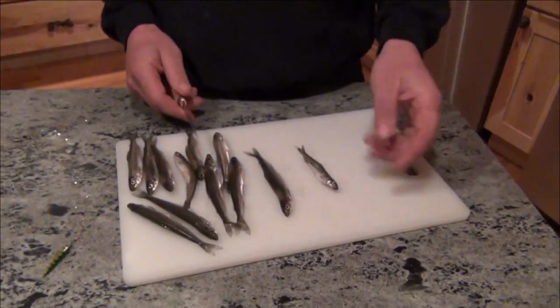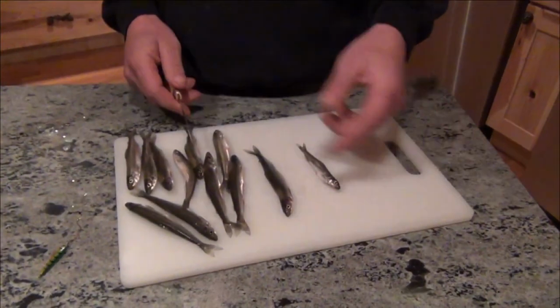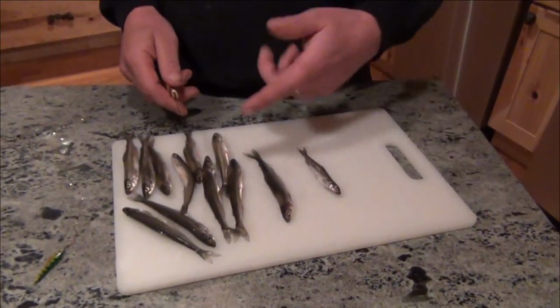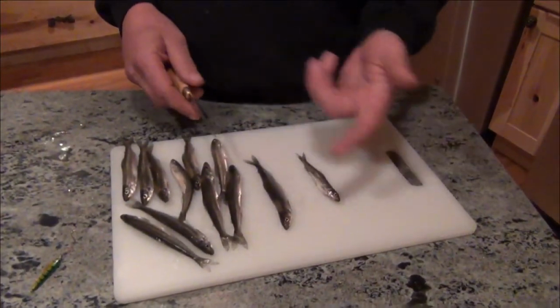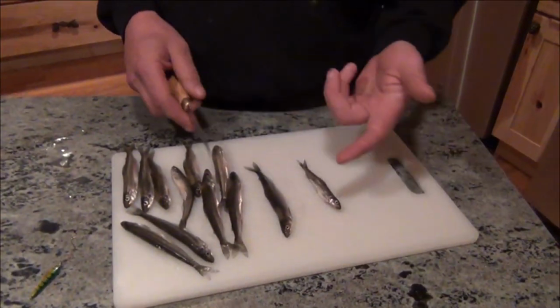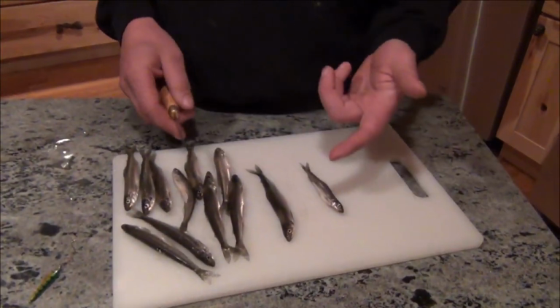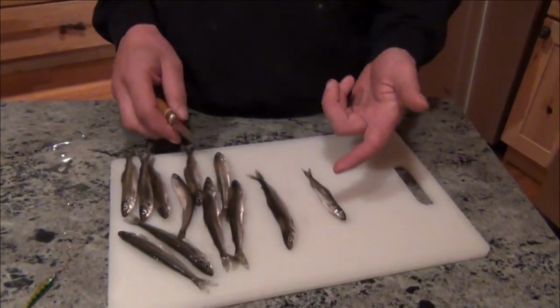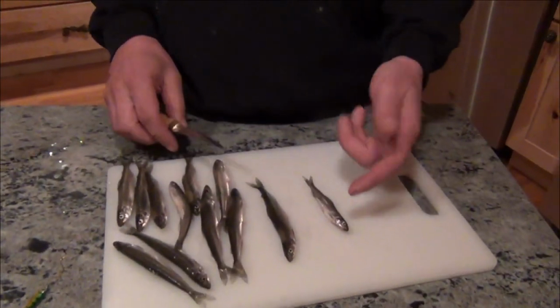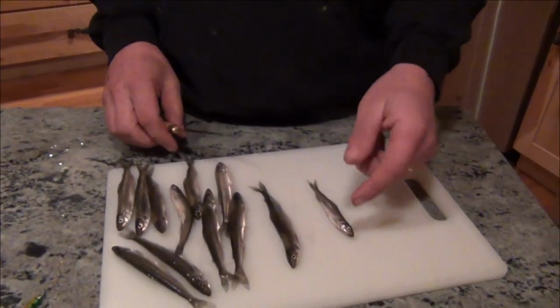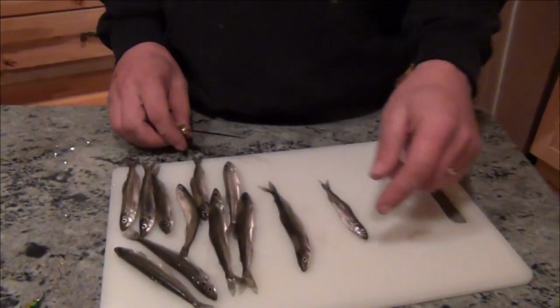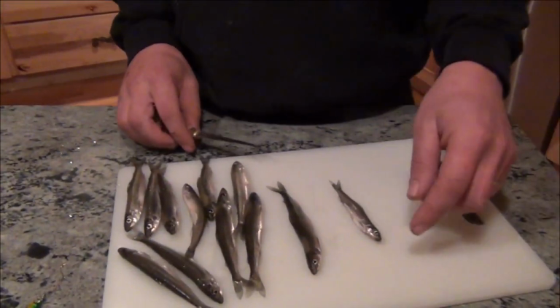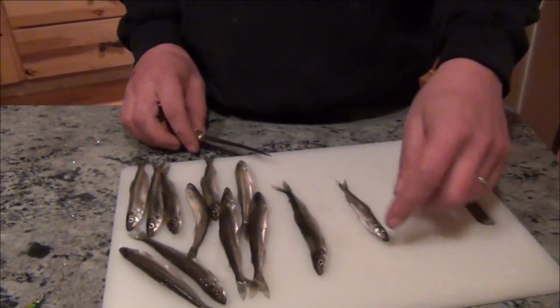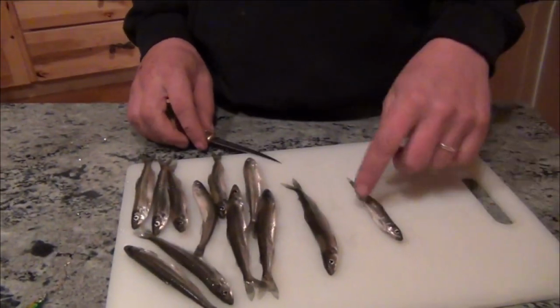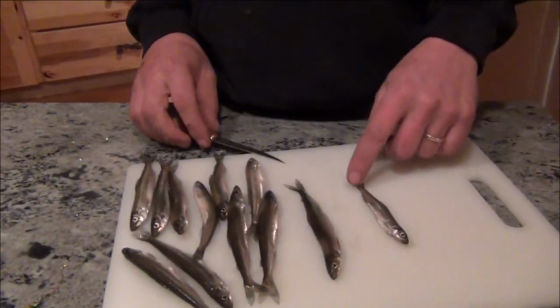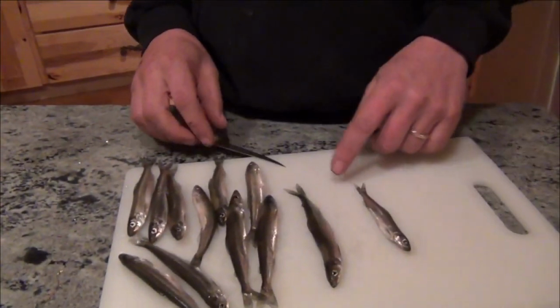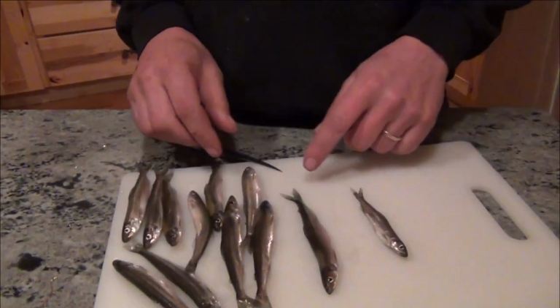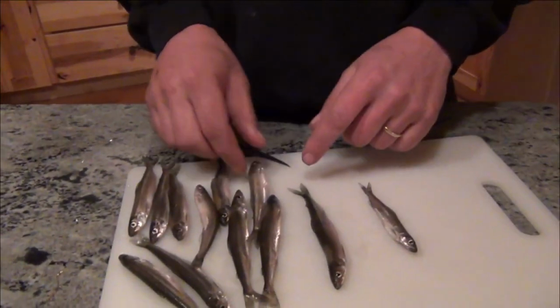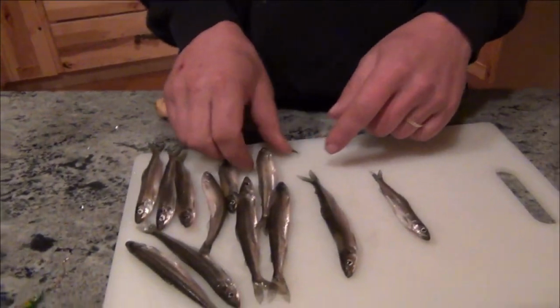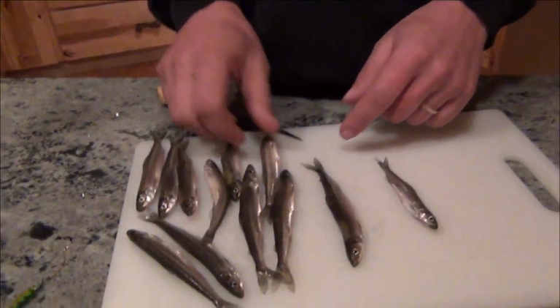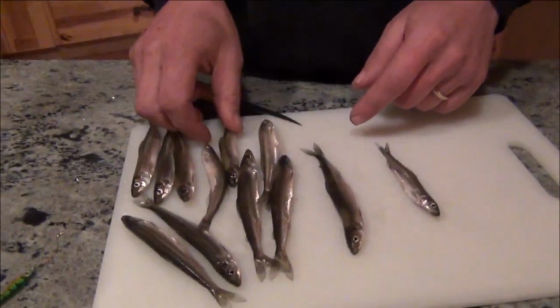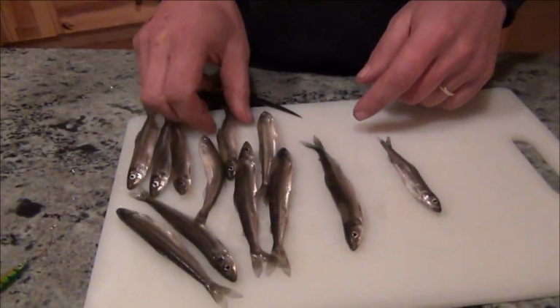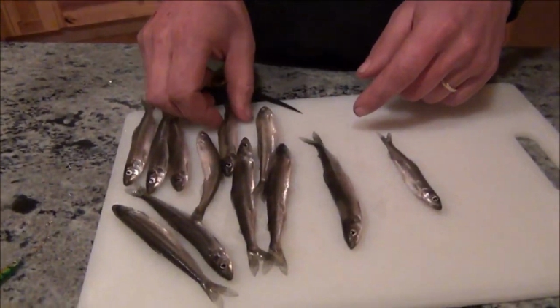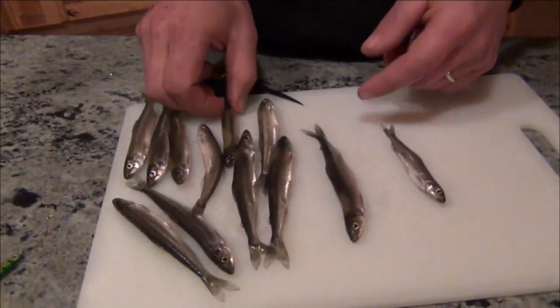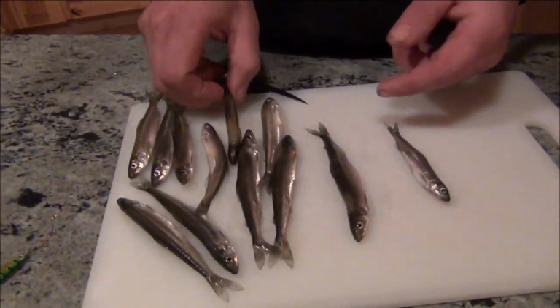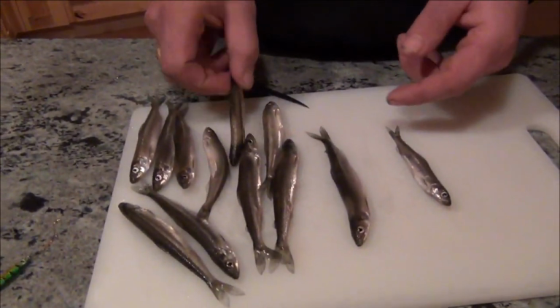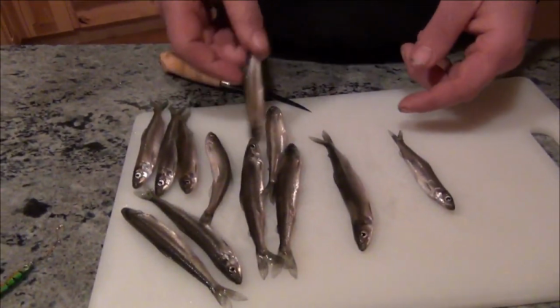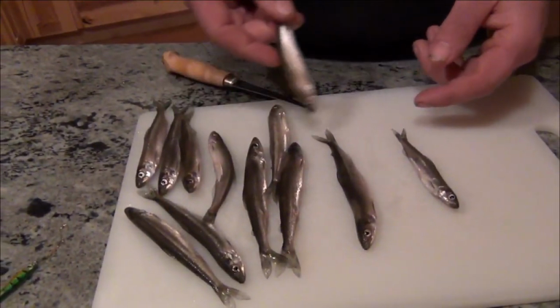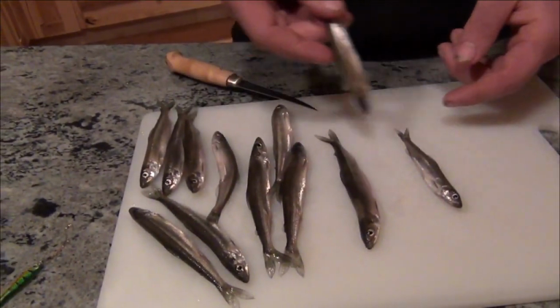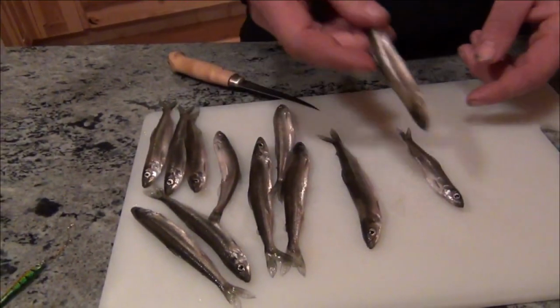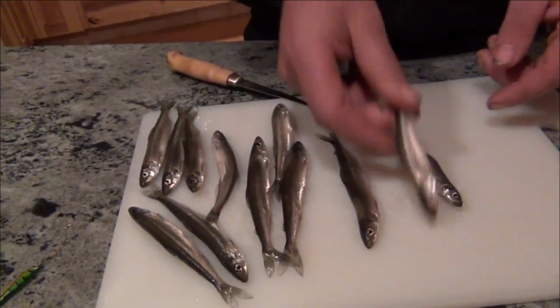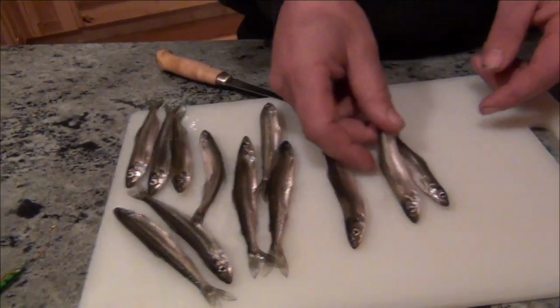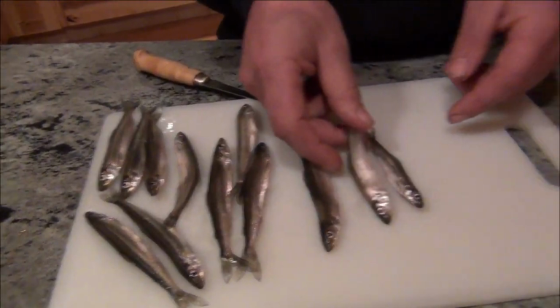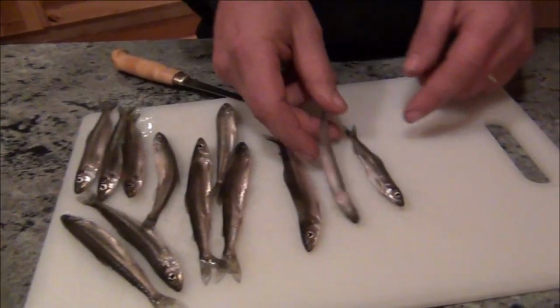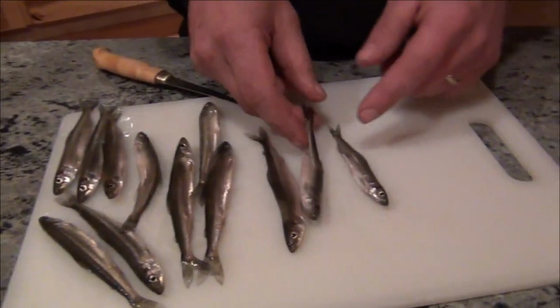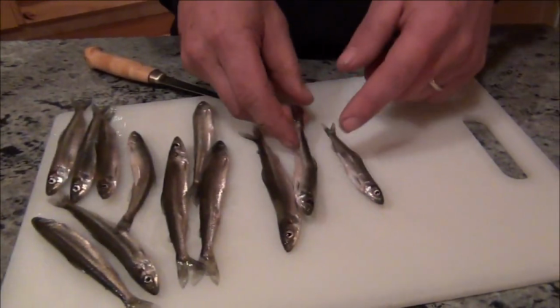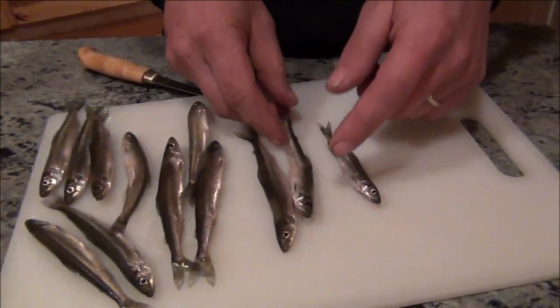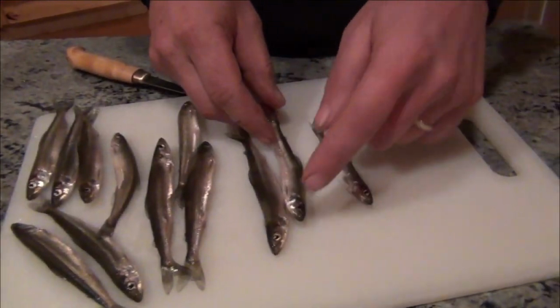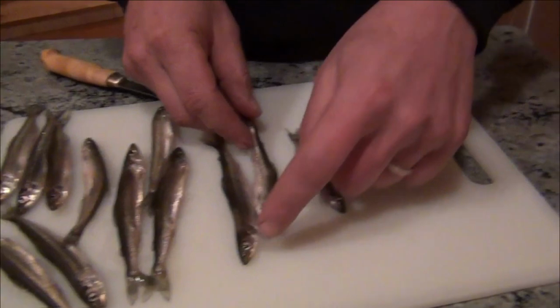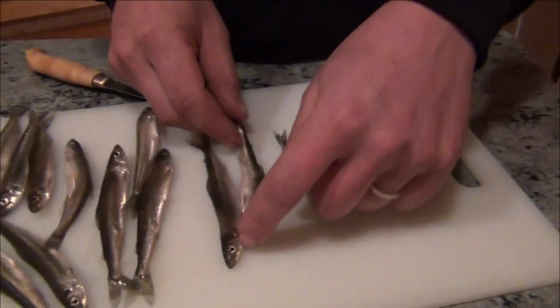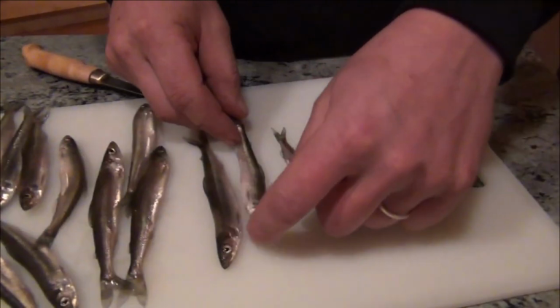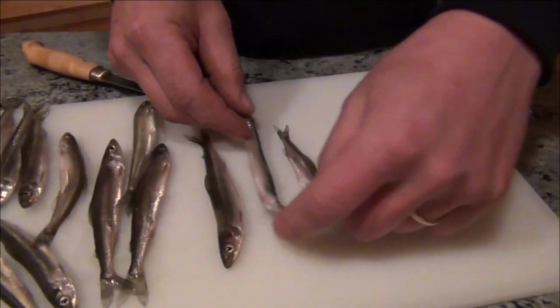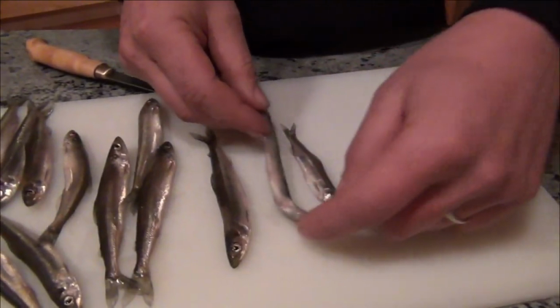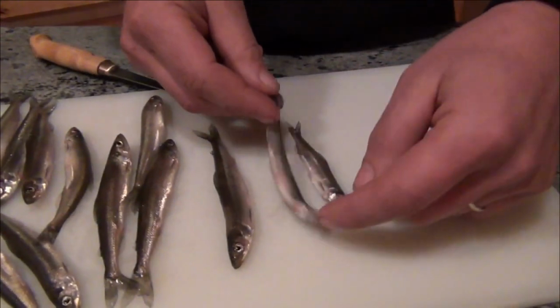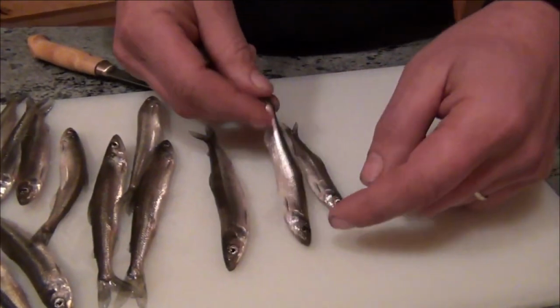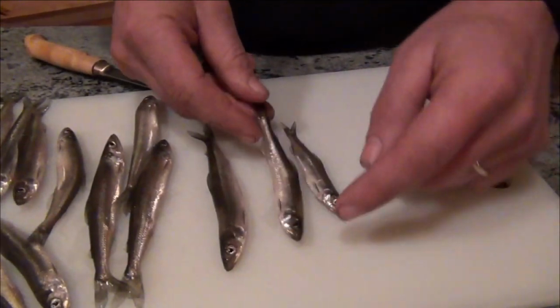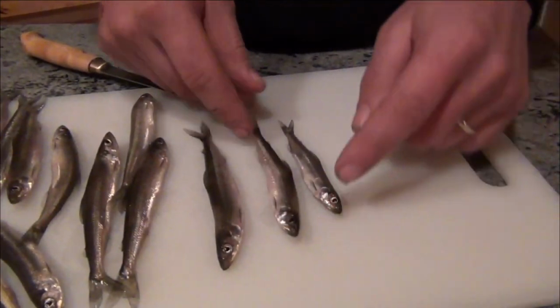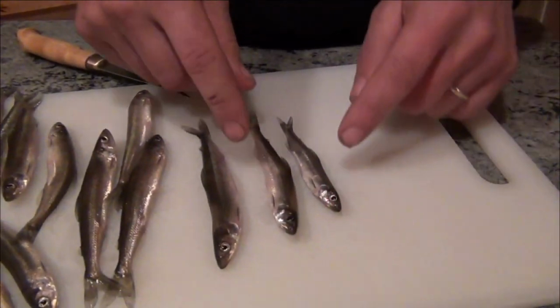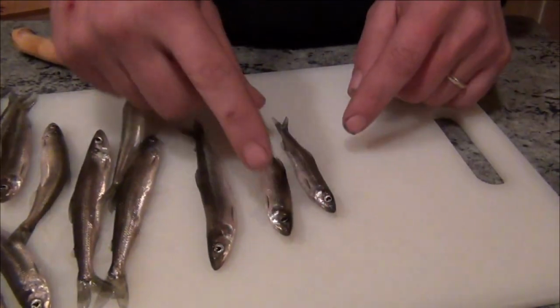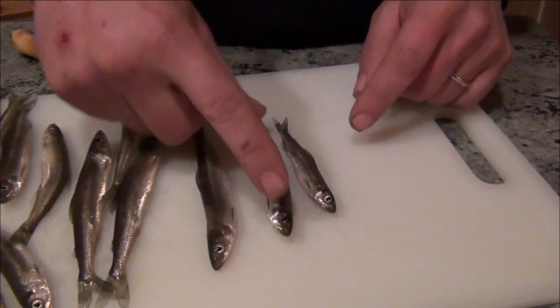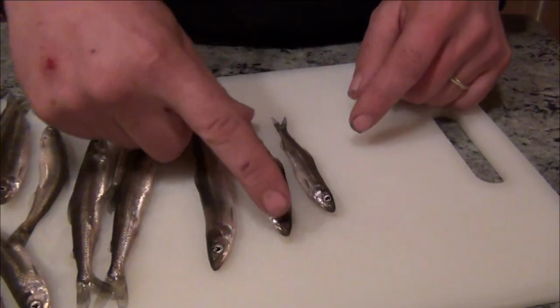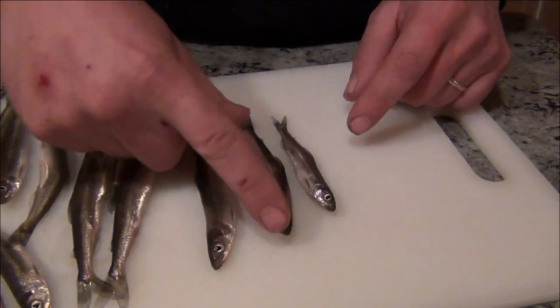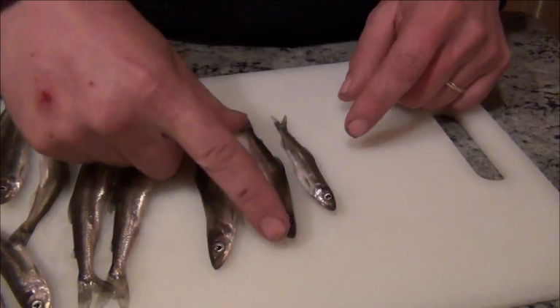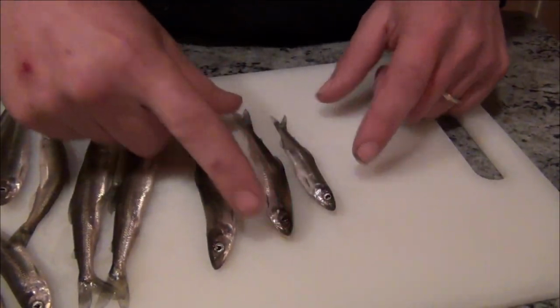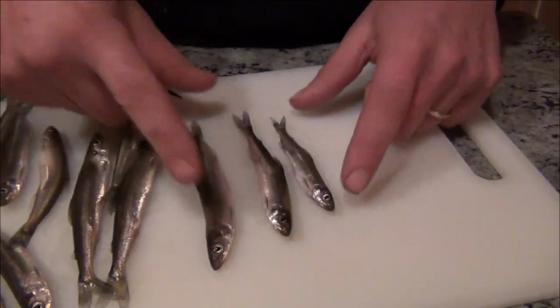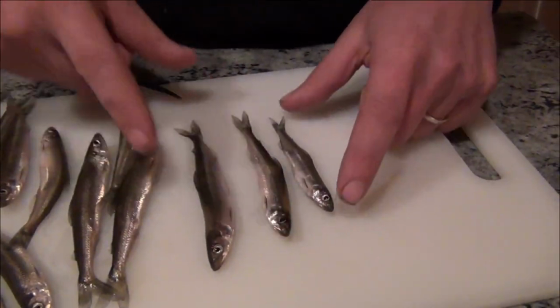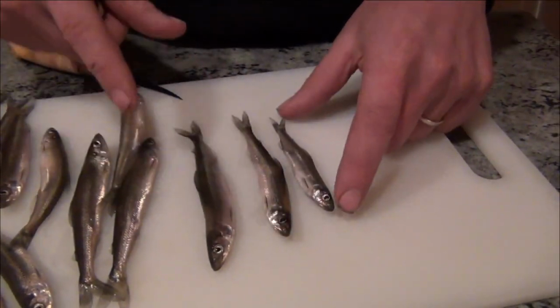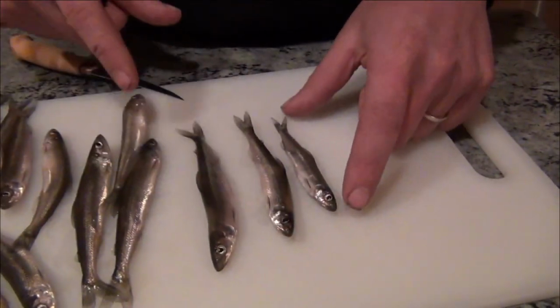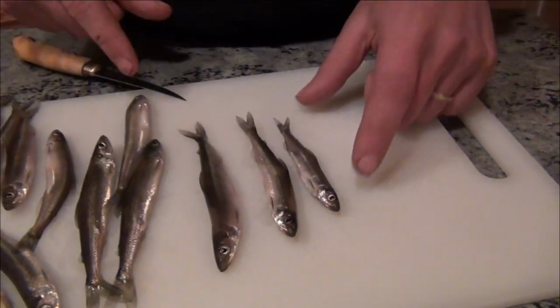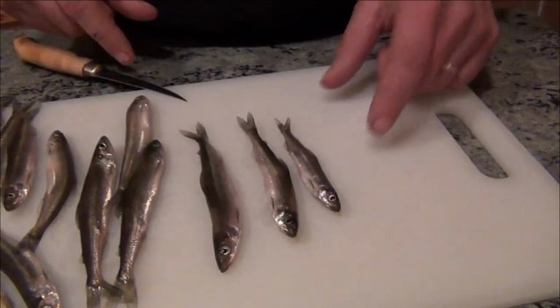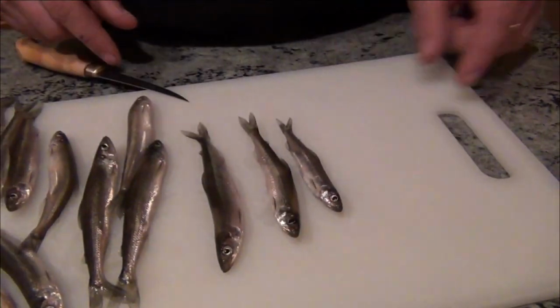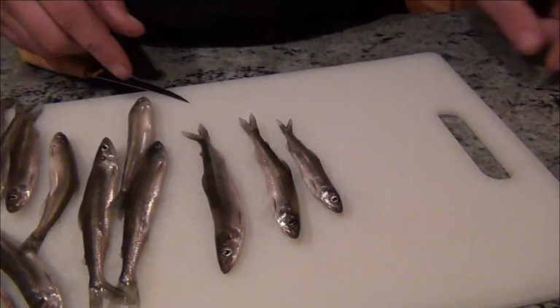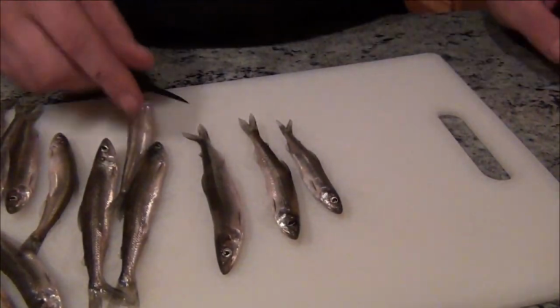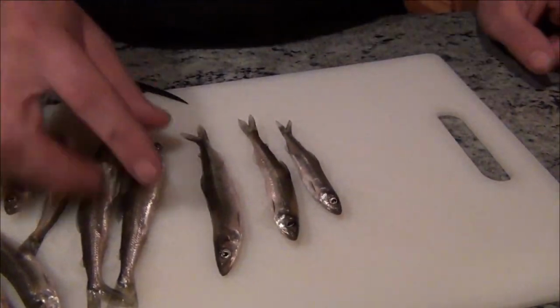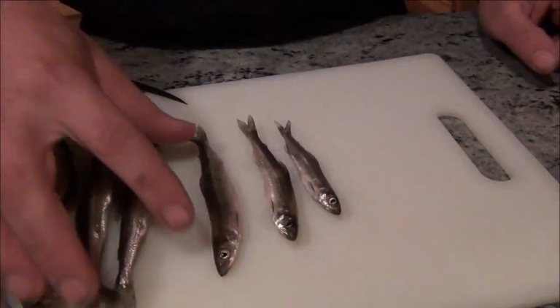The size of the smelt matters. Like these little buggers — because you're eating the fish, the bones, everything. These little sizes here are about perfect.